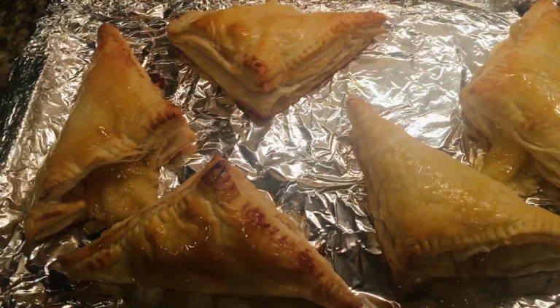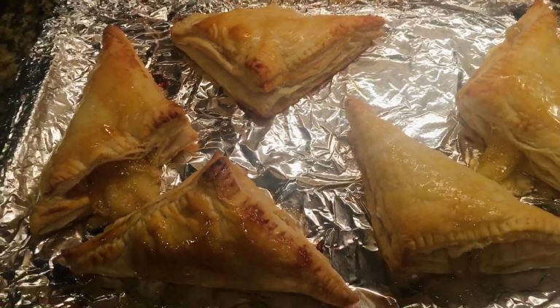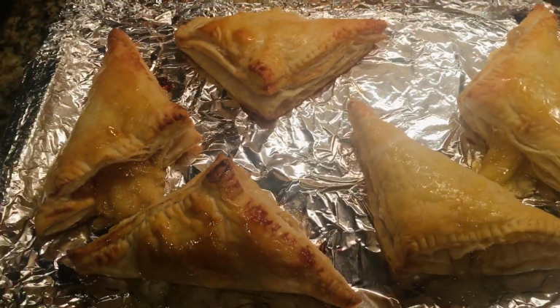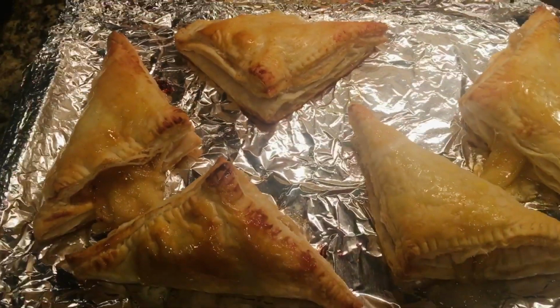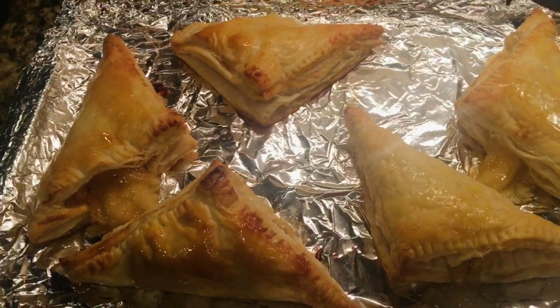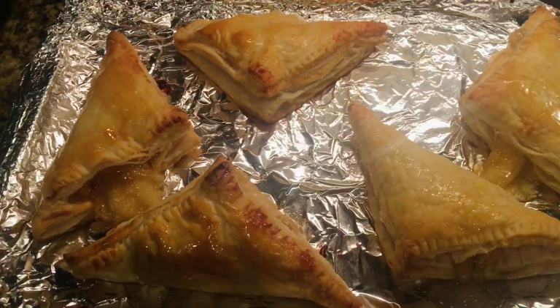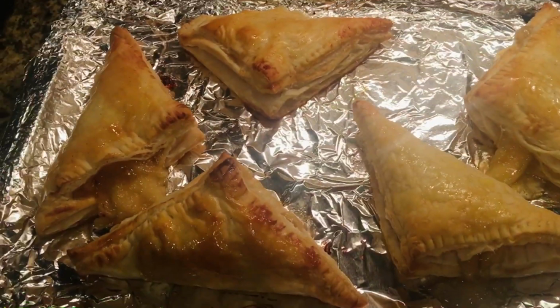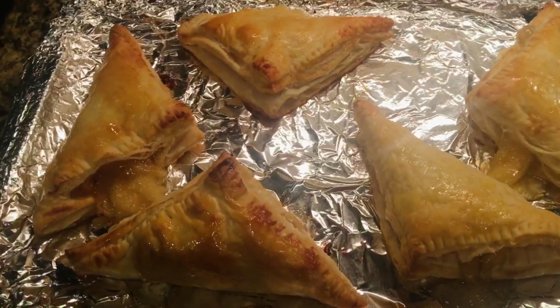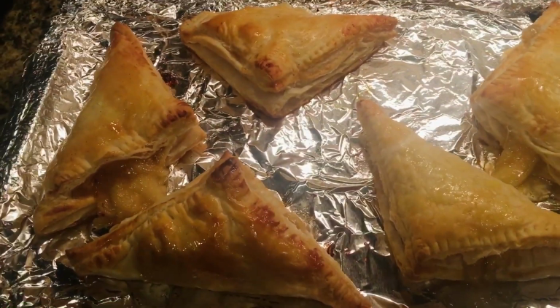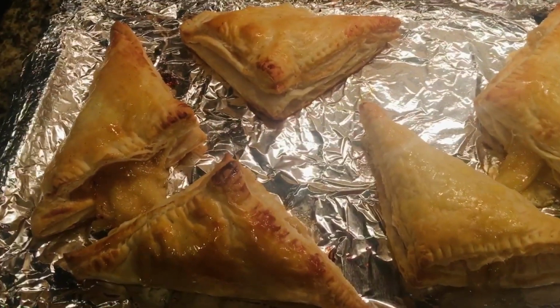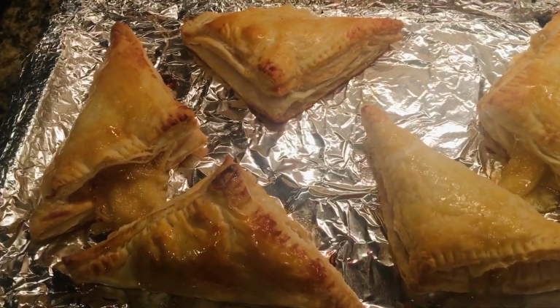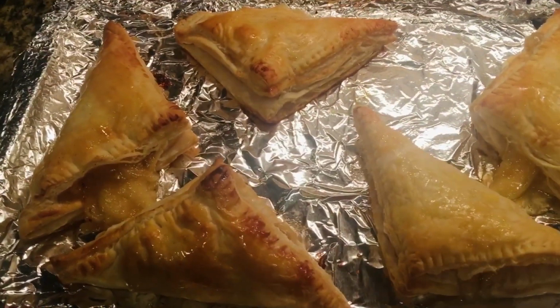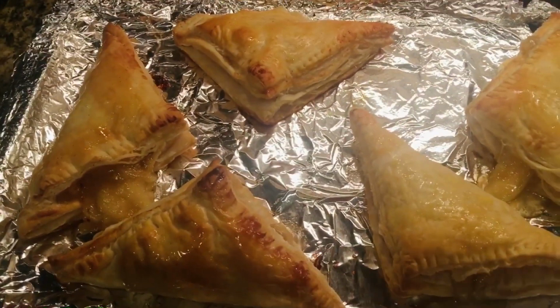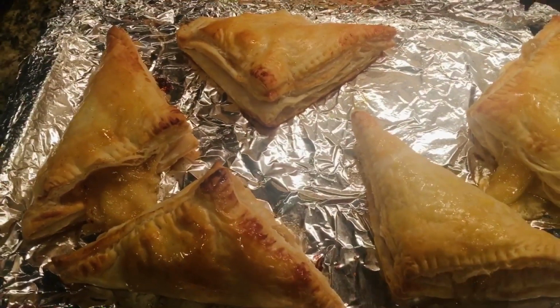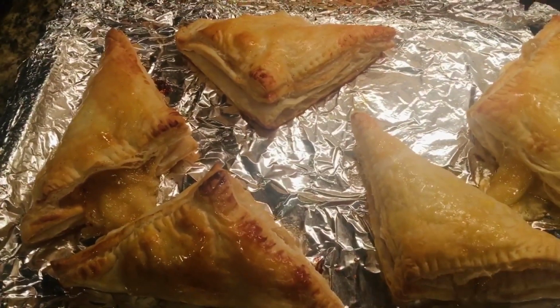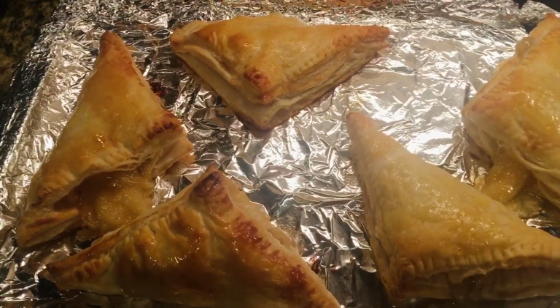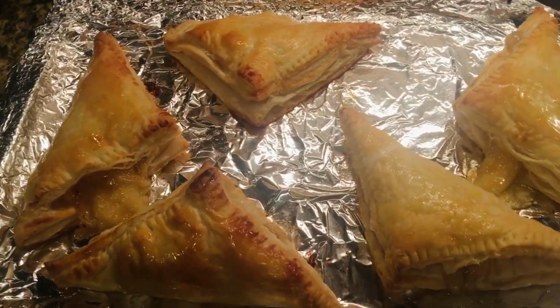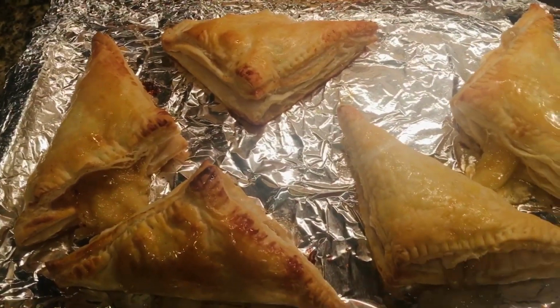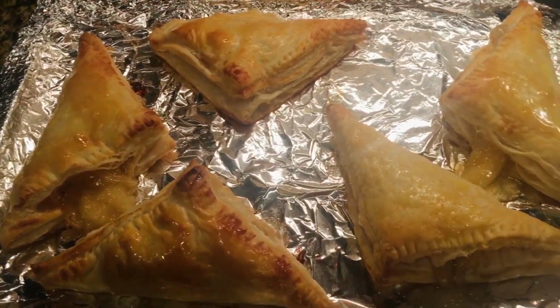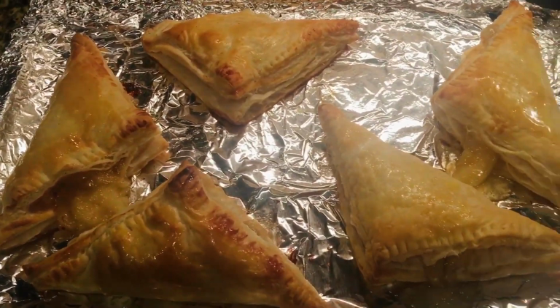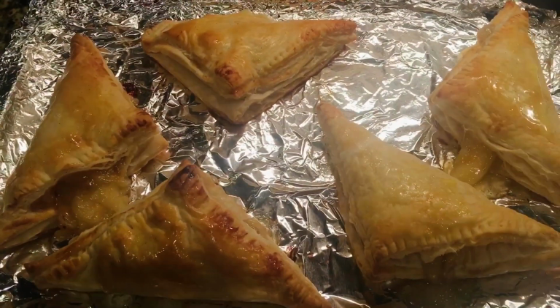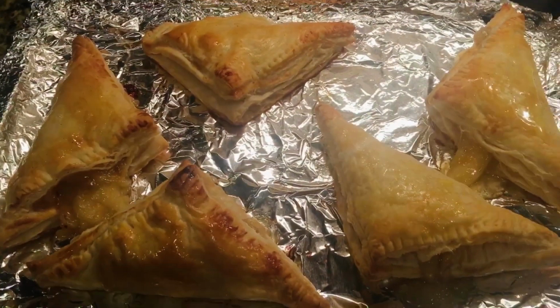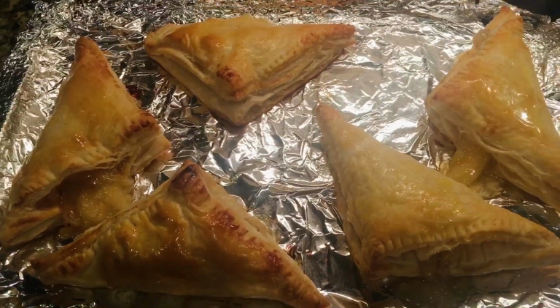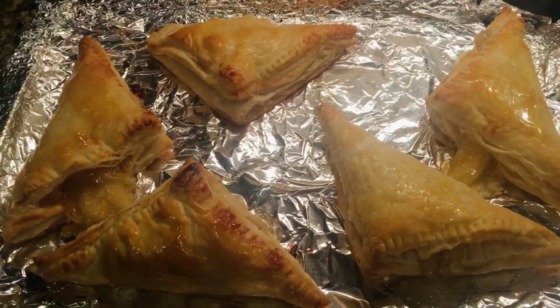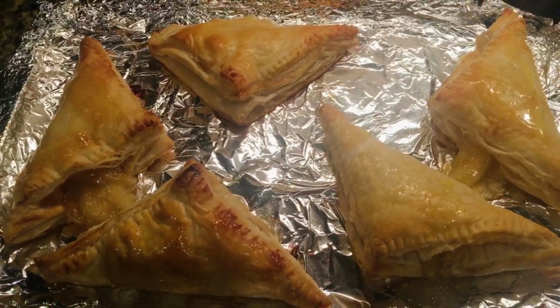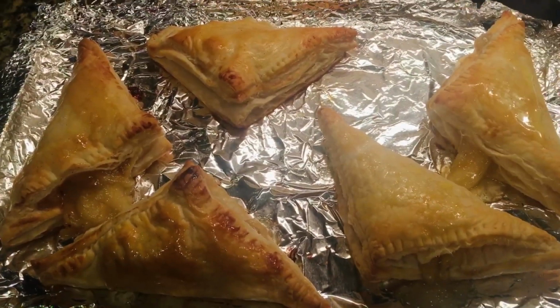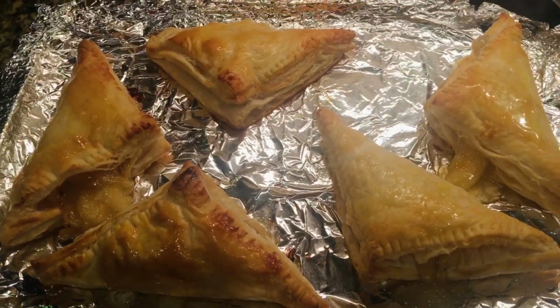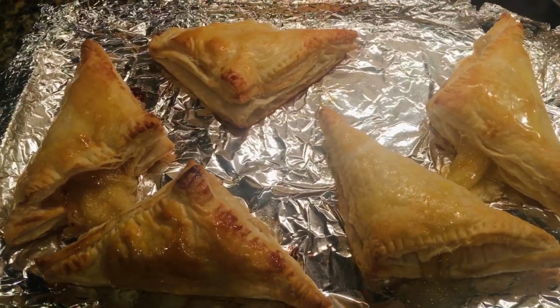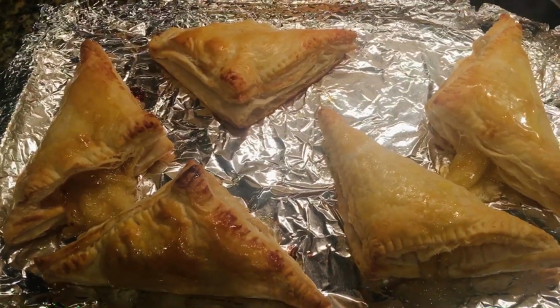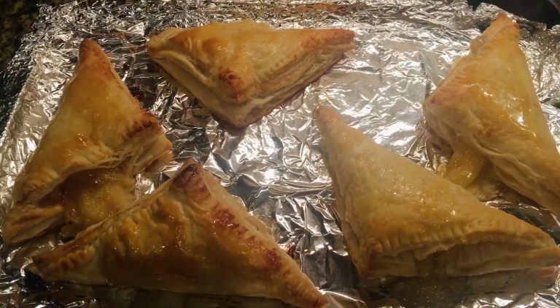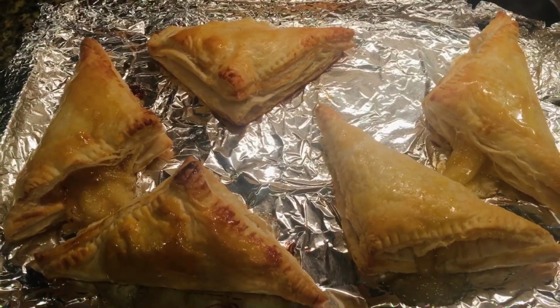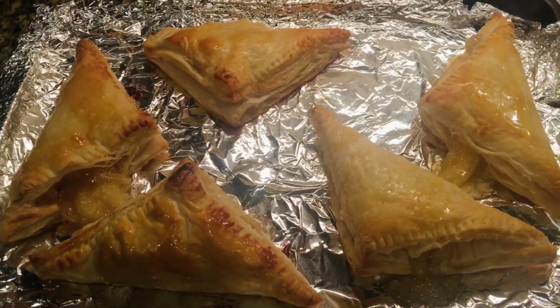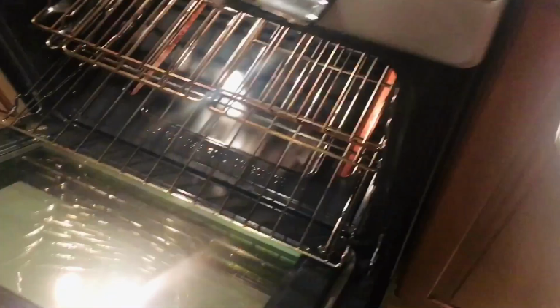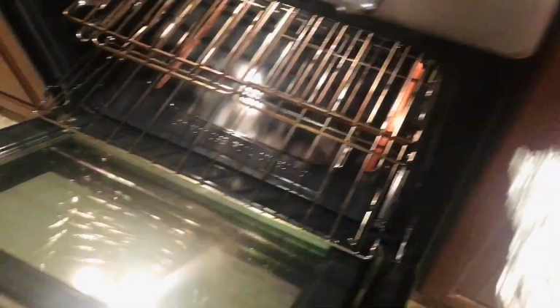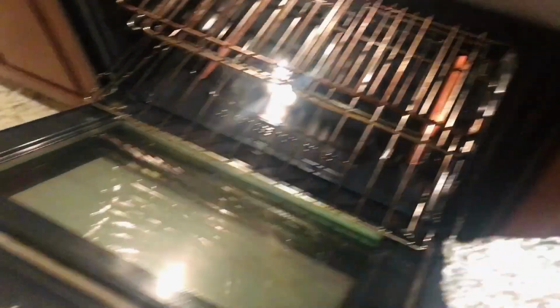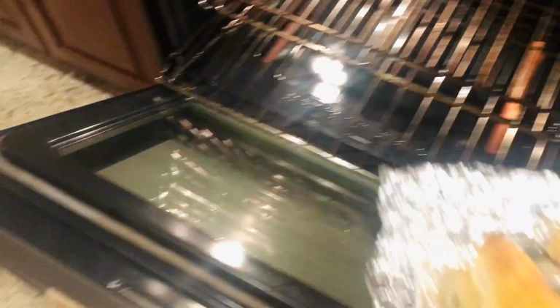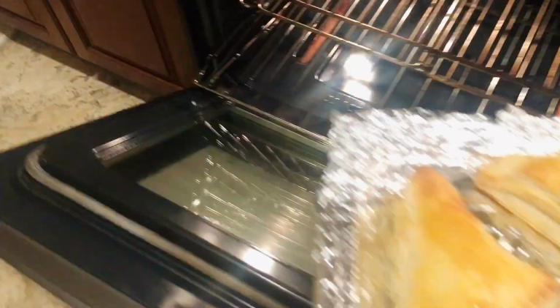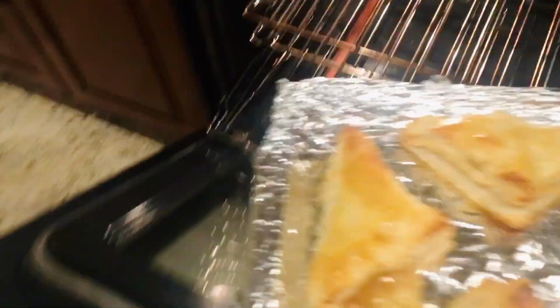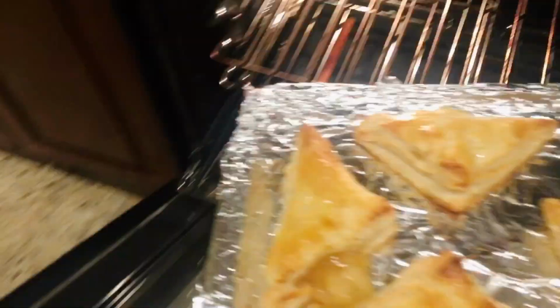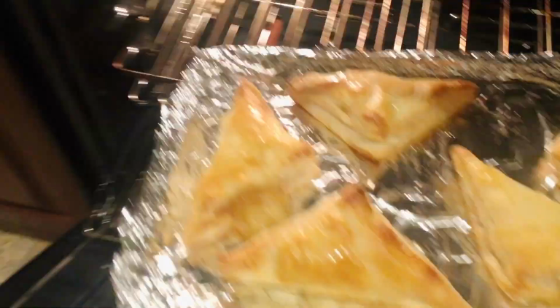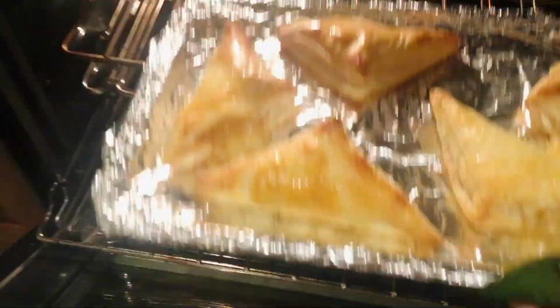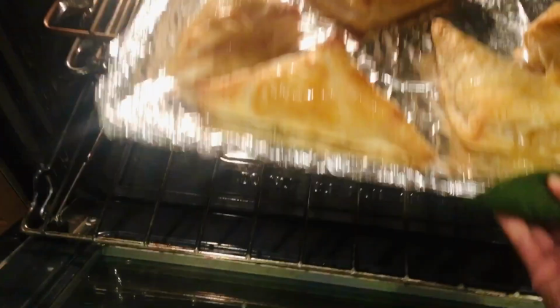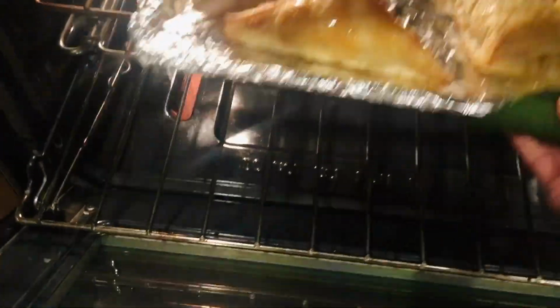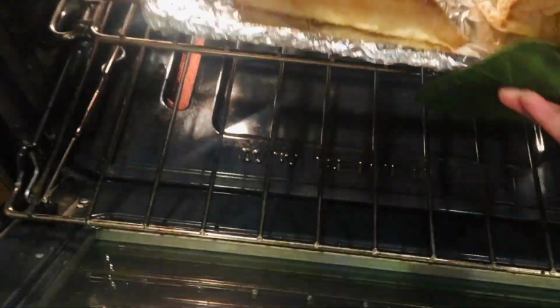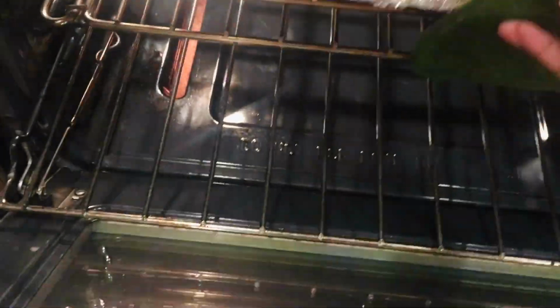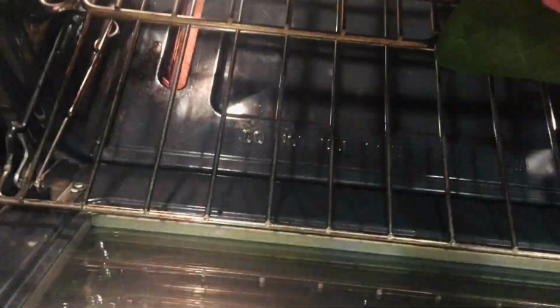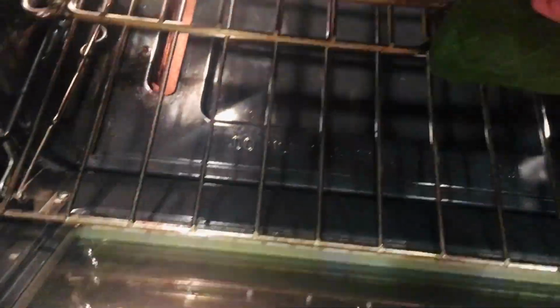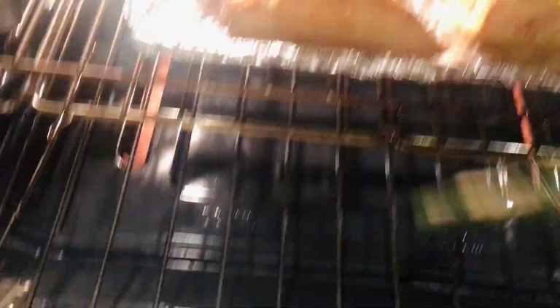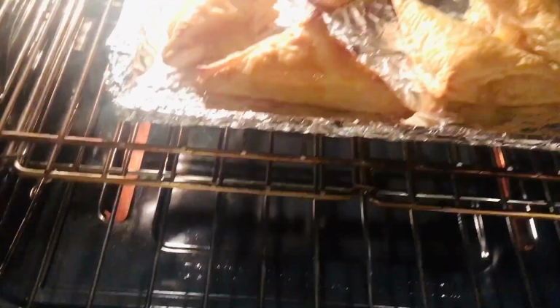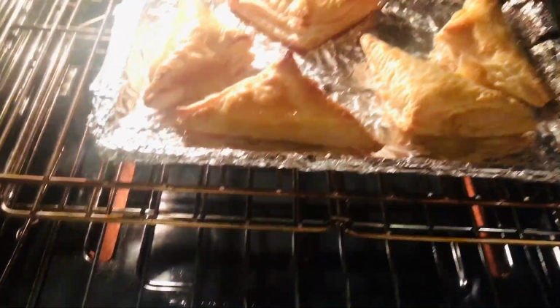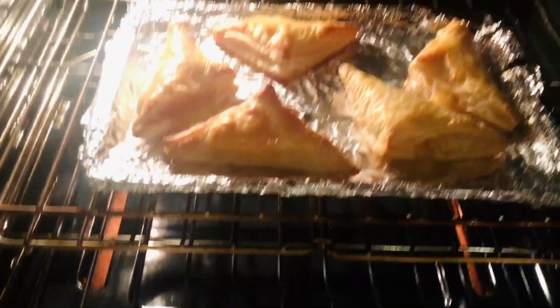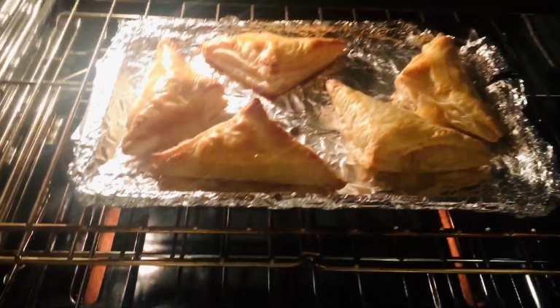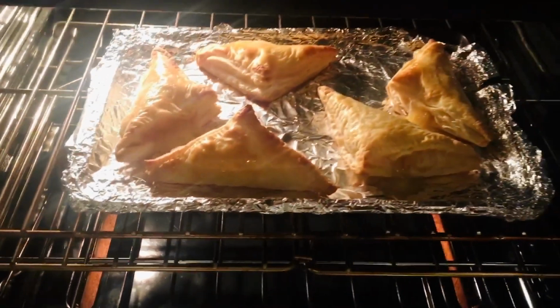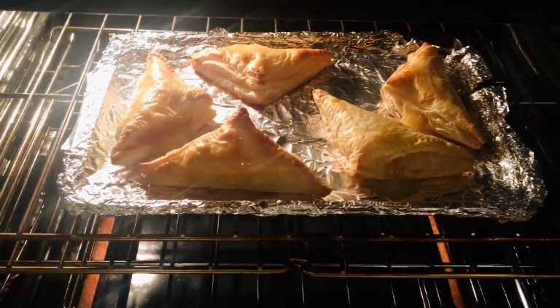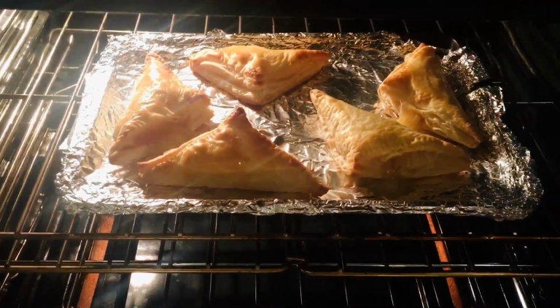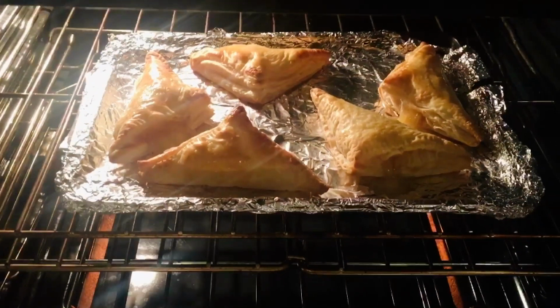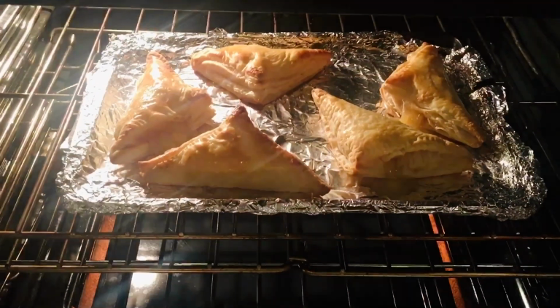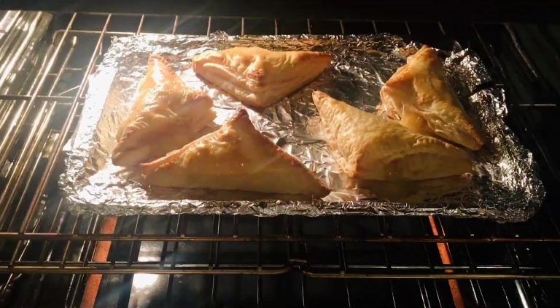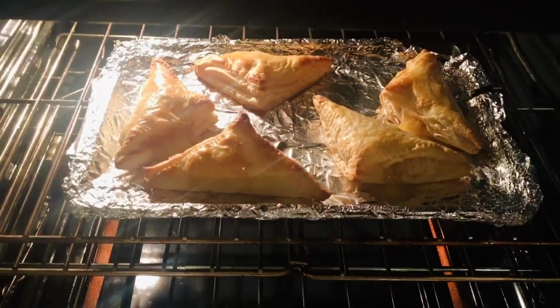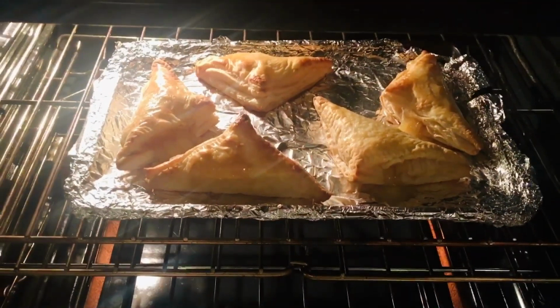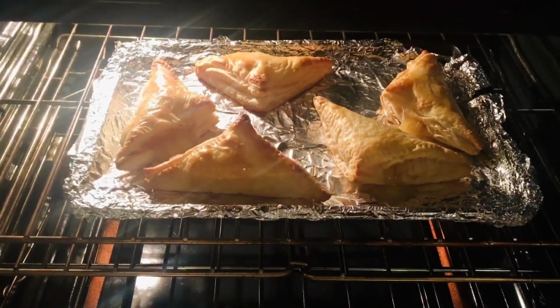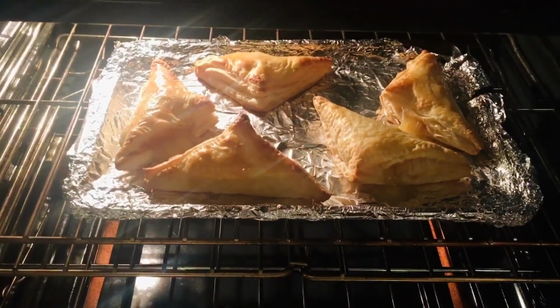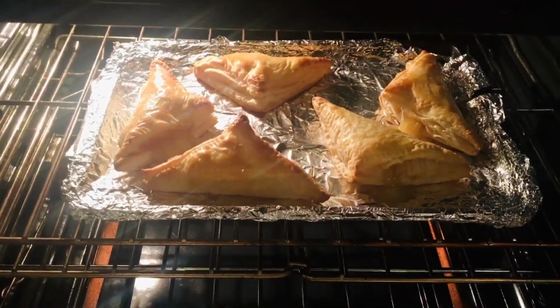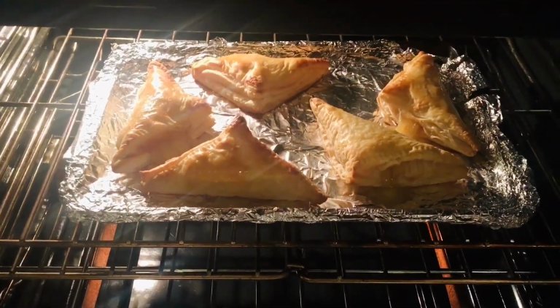It's going back in the oven at 375 degrees Fahrenheit, until golden brown, for another 5 minutes.